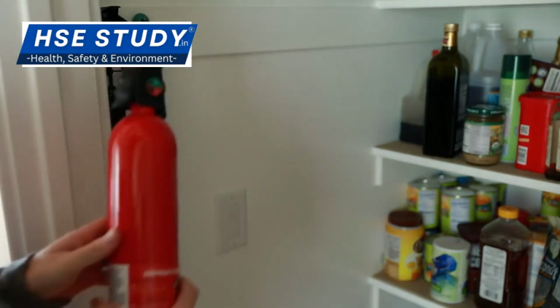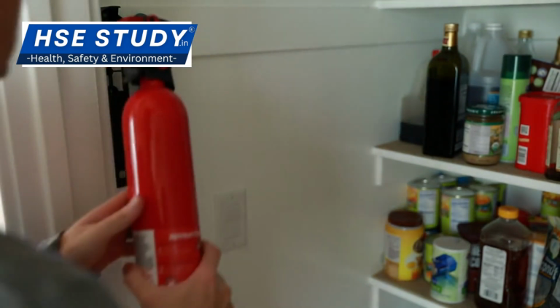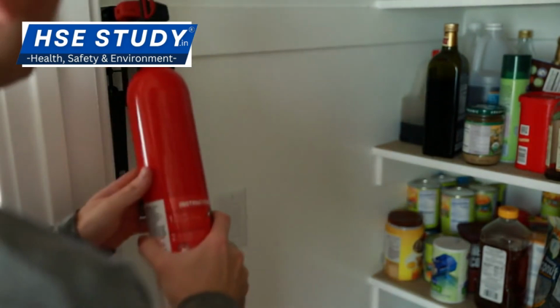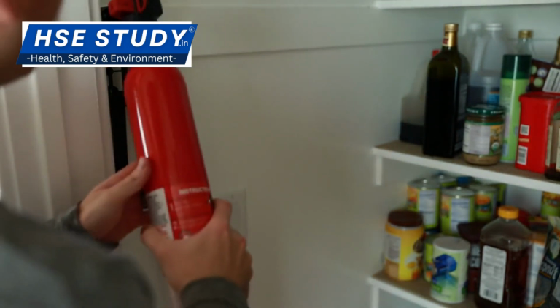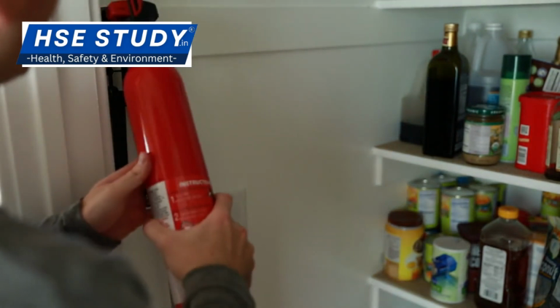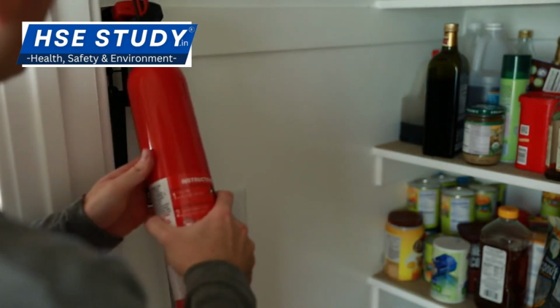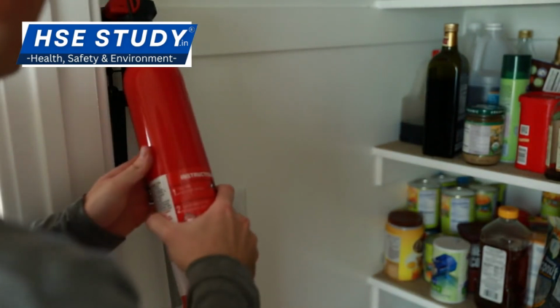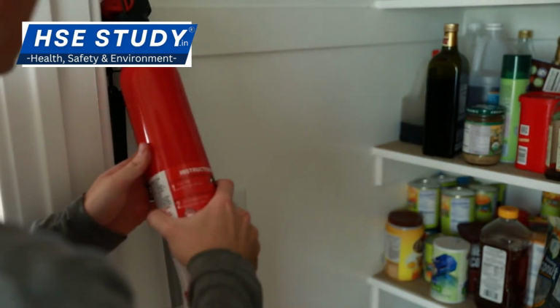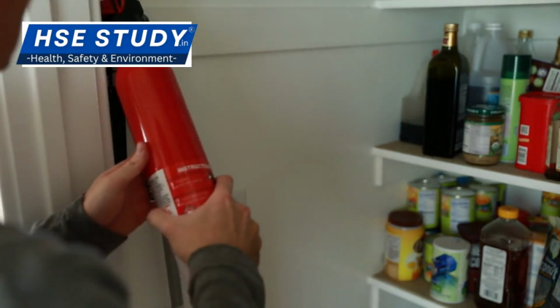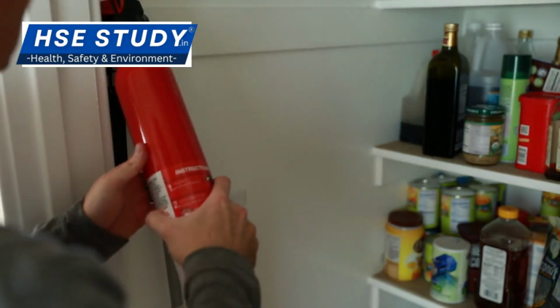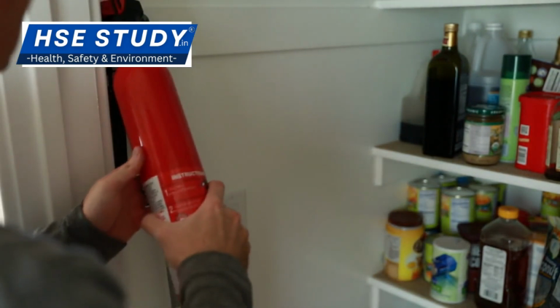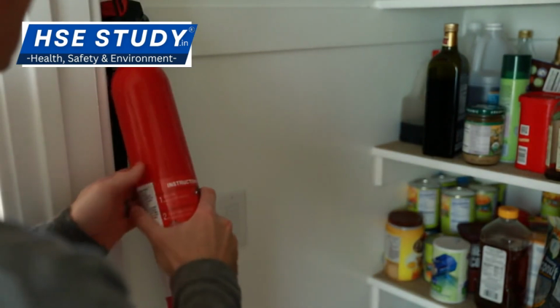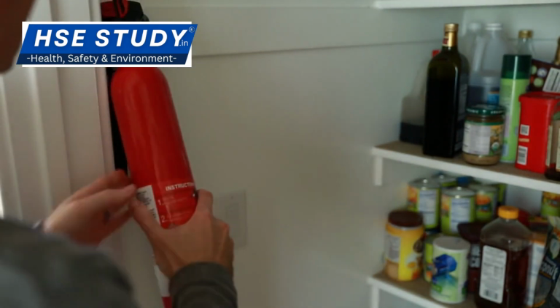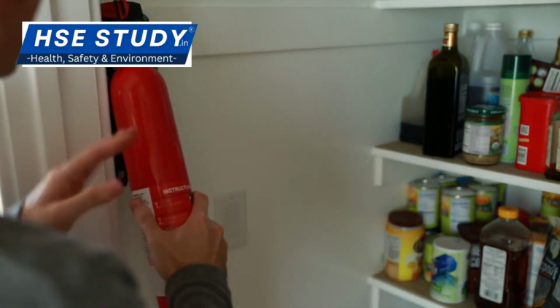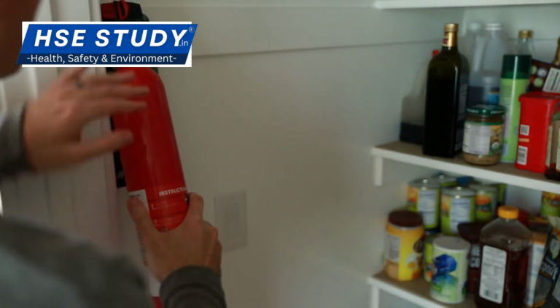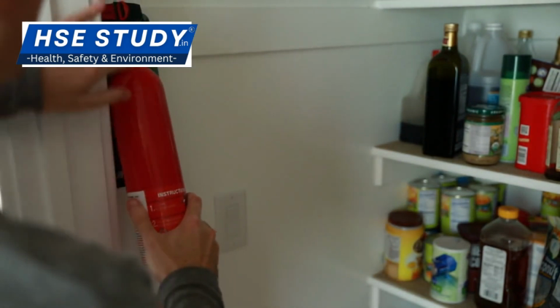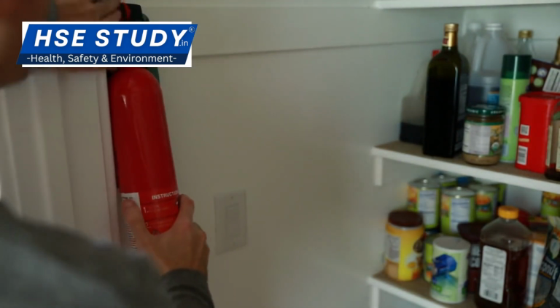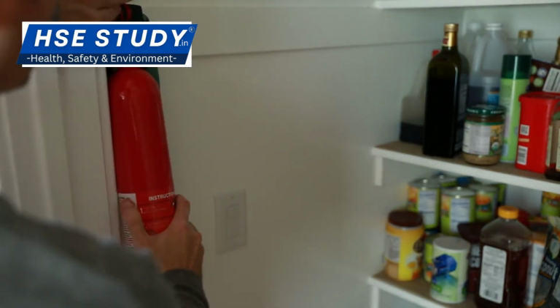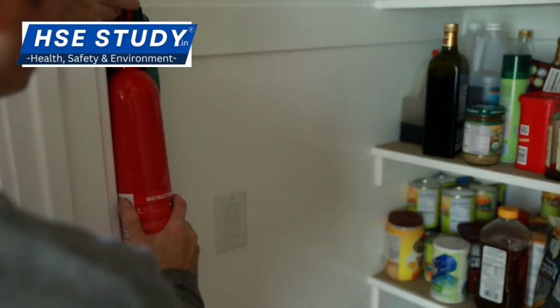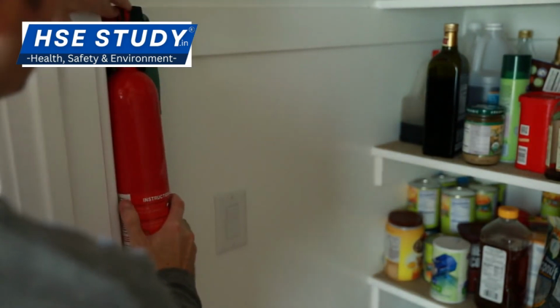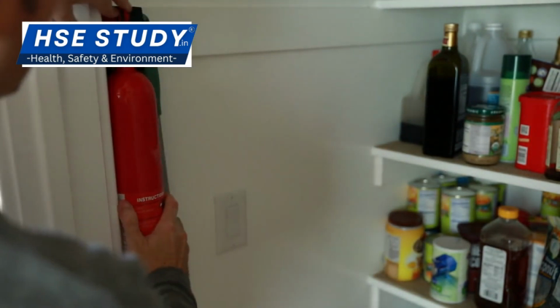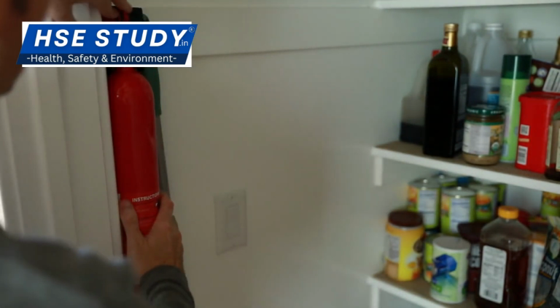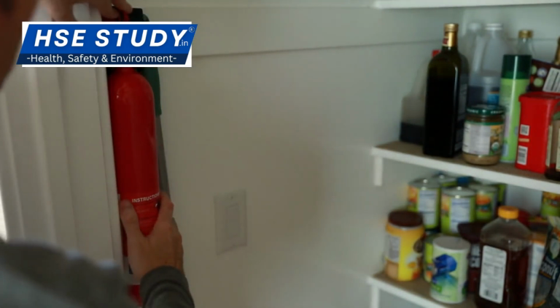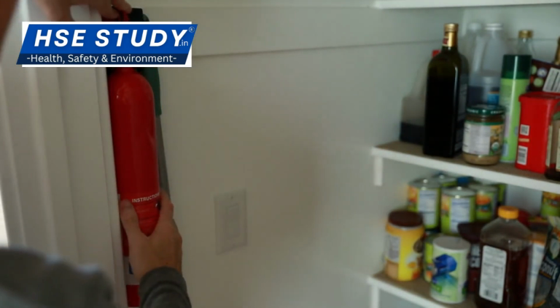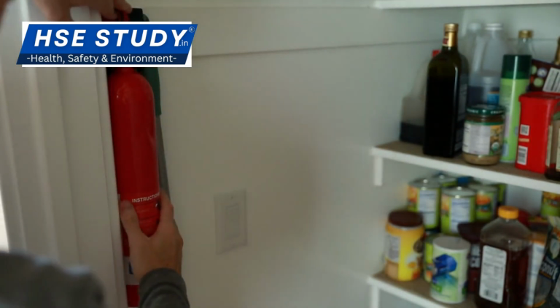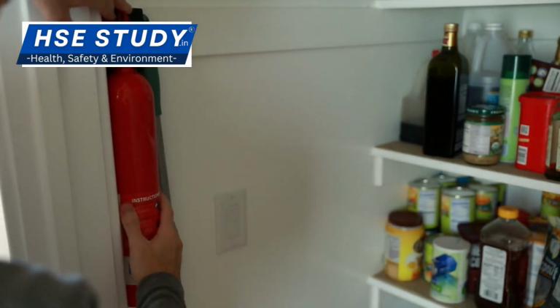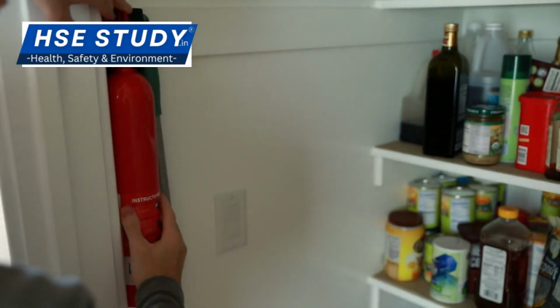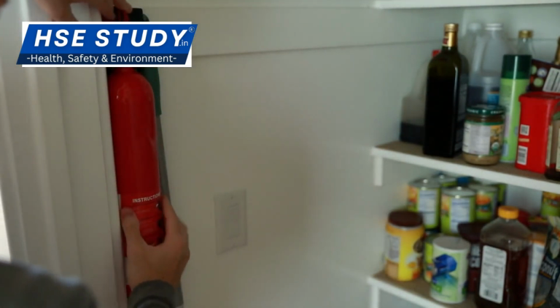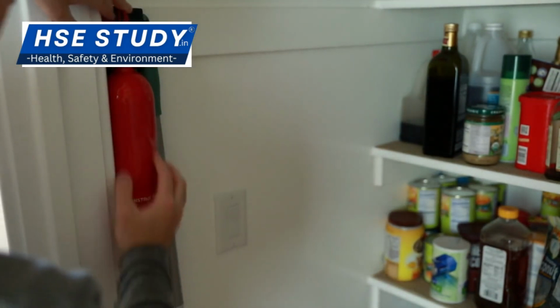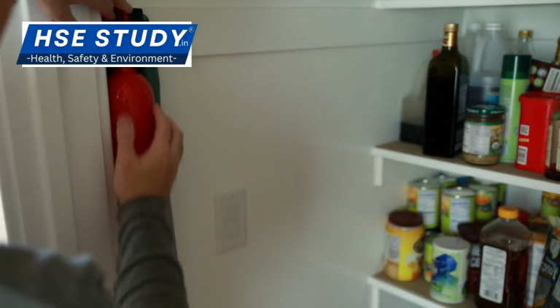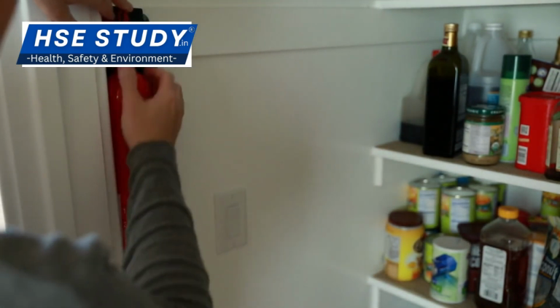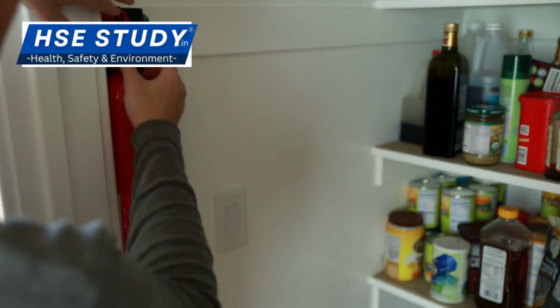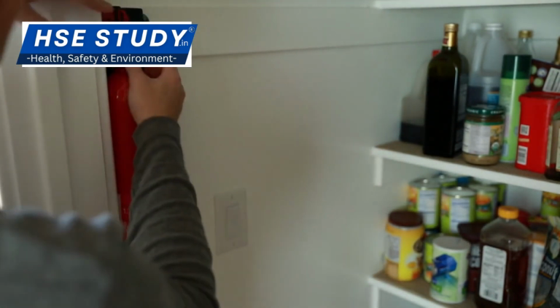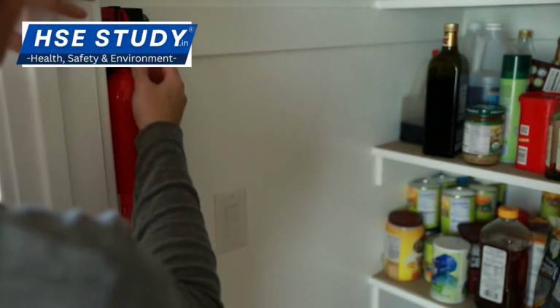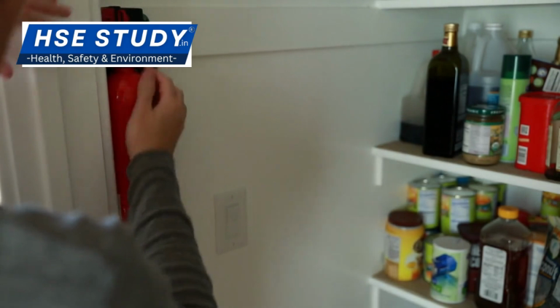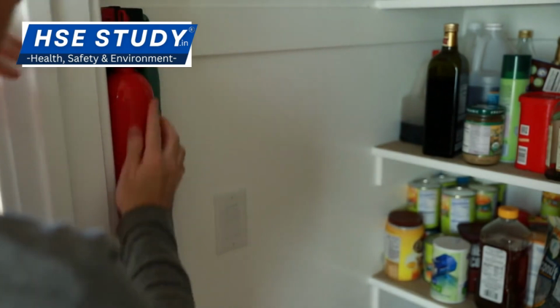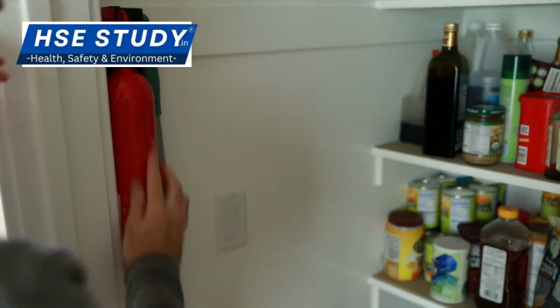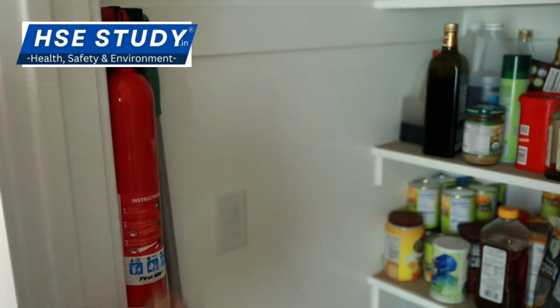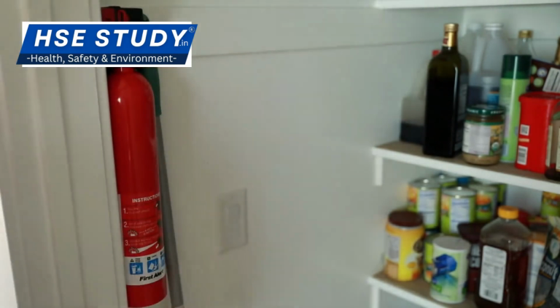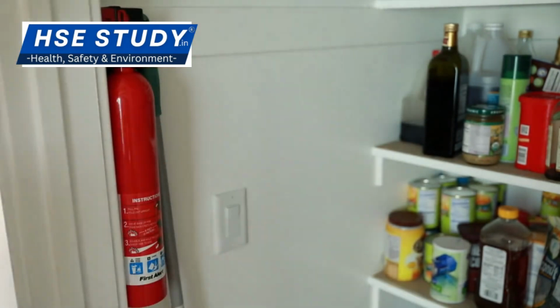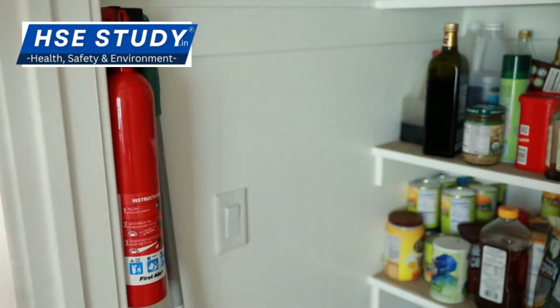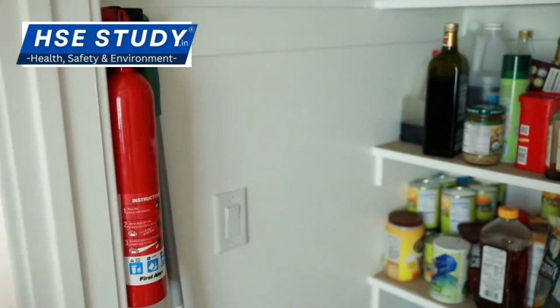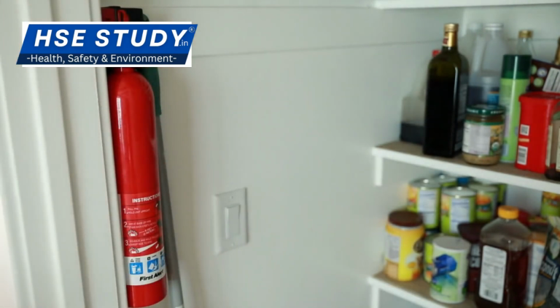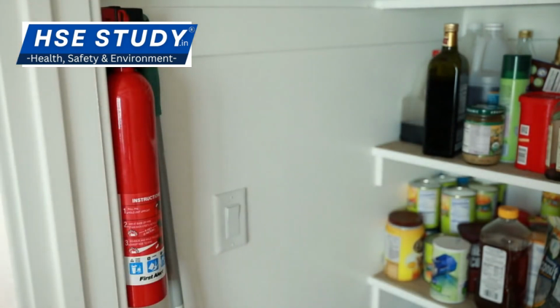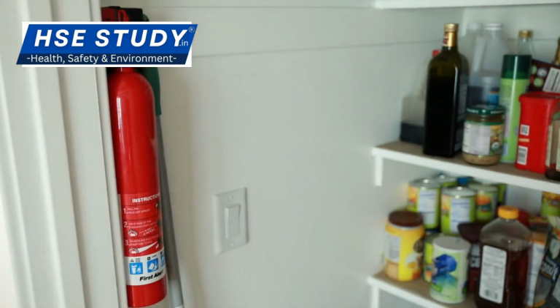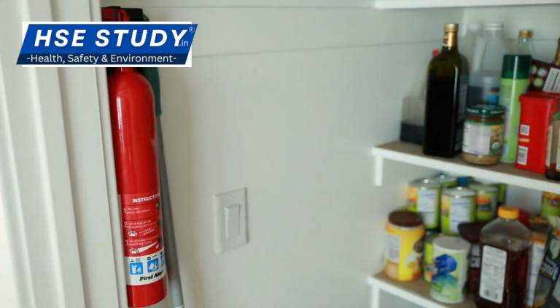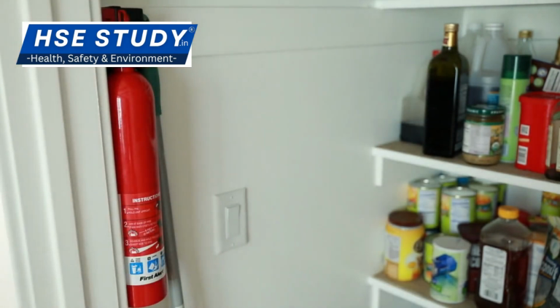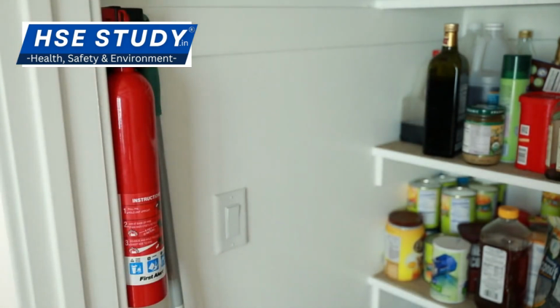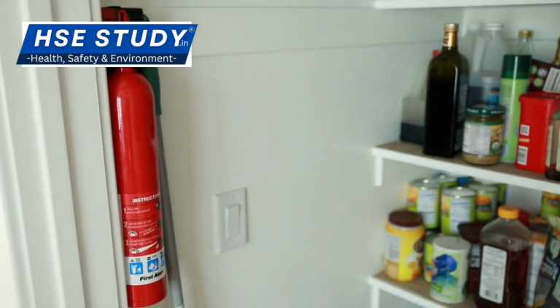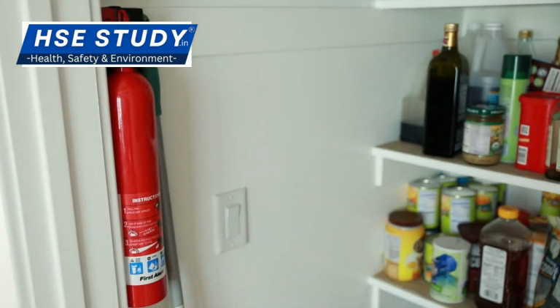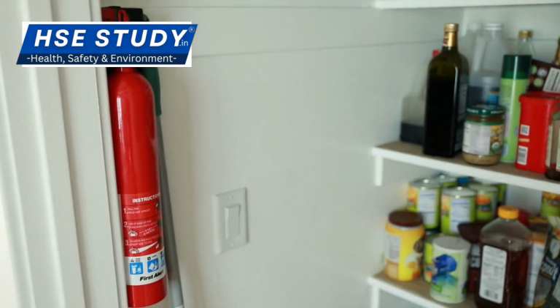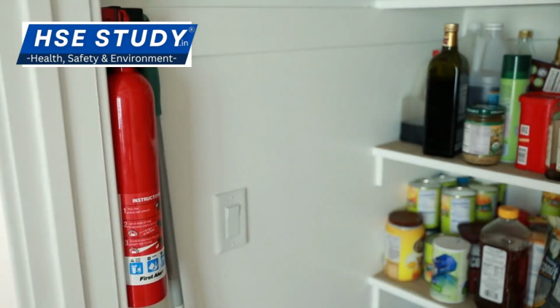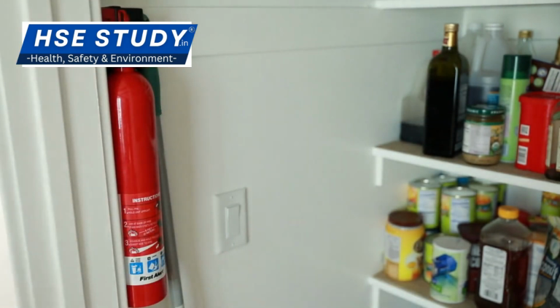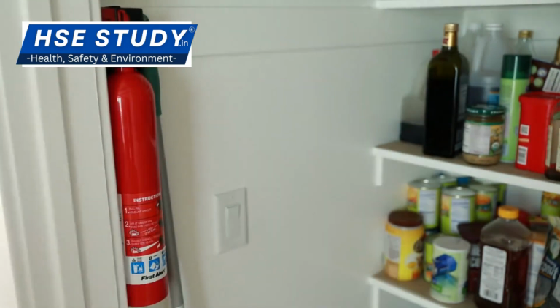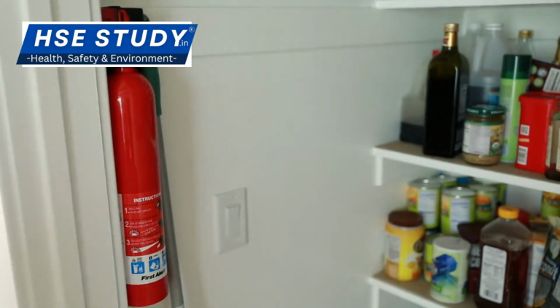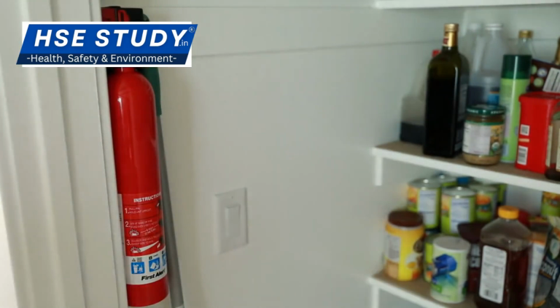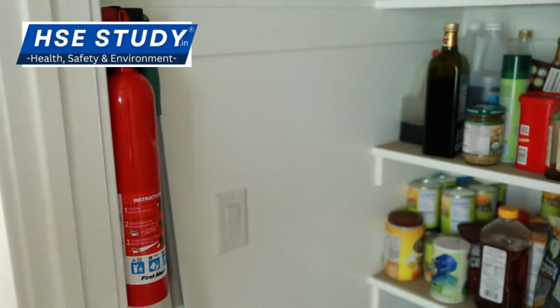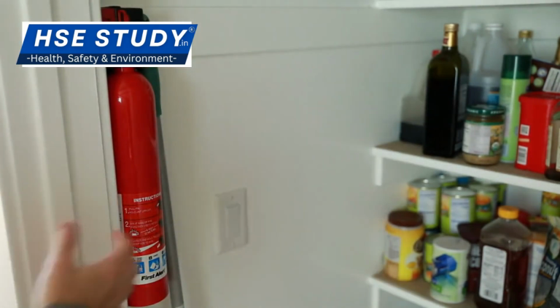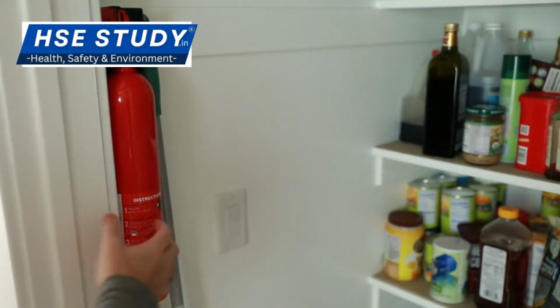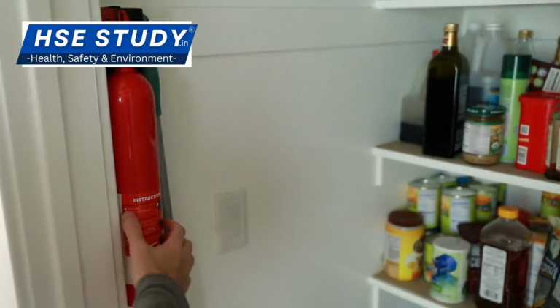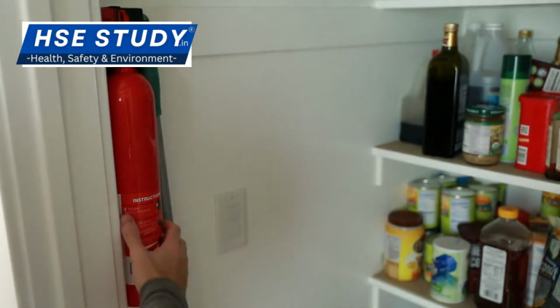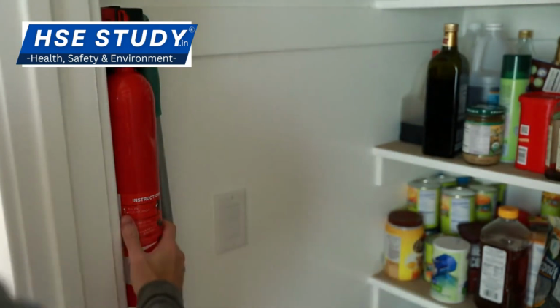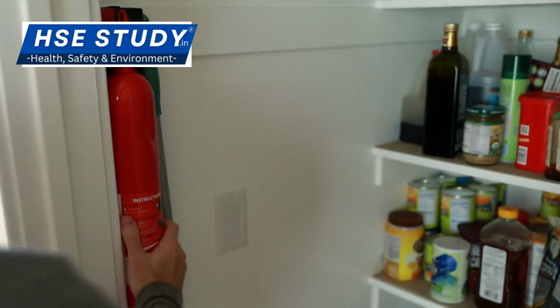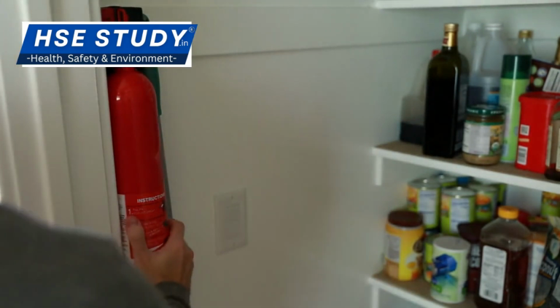Small fire, big win. But if it's bigger than a barbecue grill, get out. Call 911 — no hero moves.